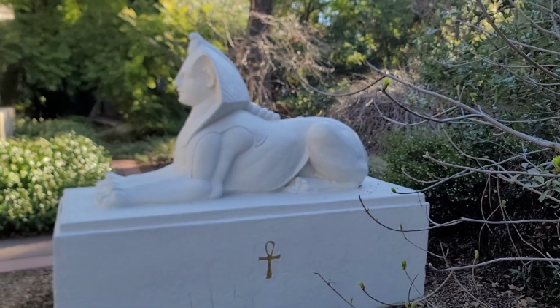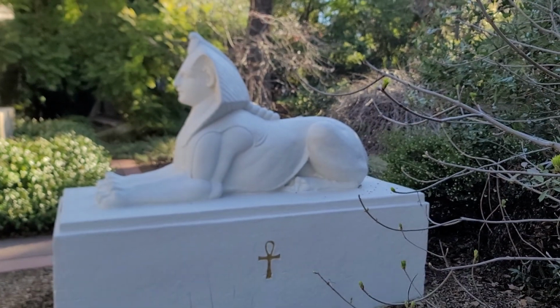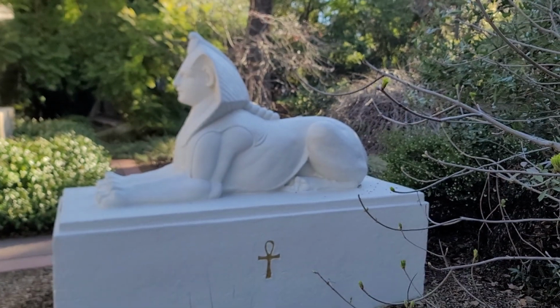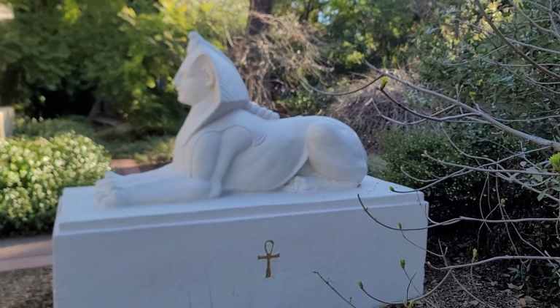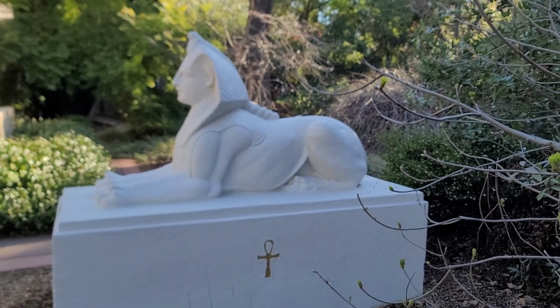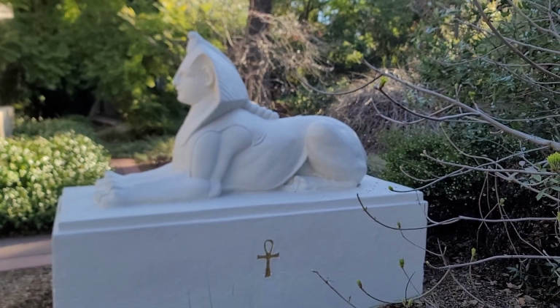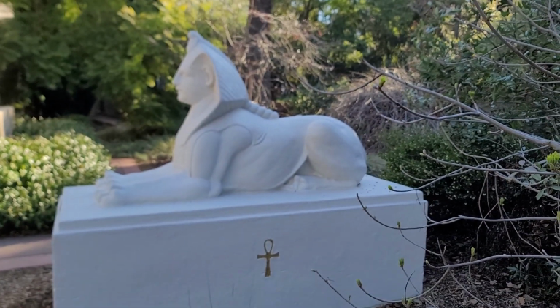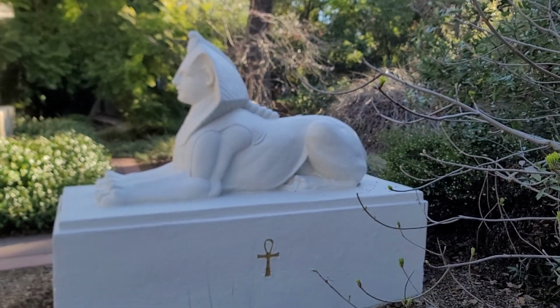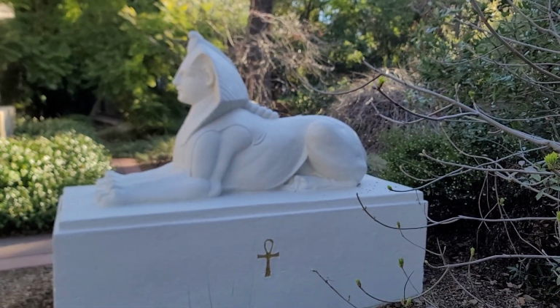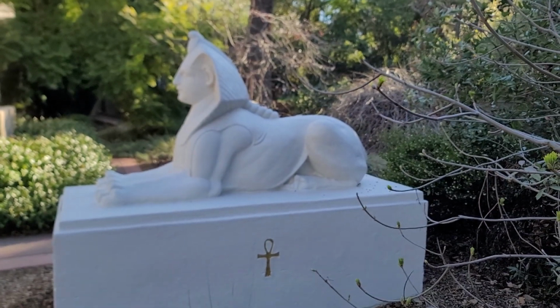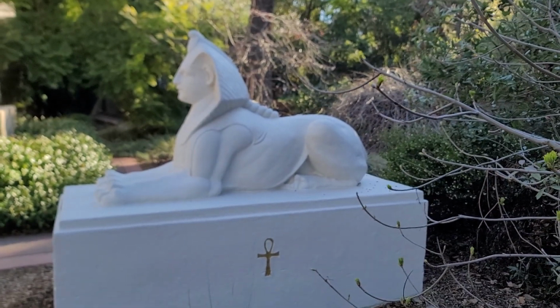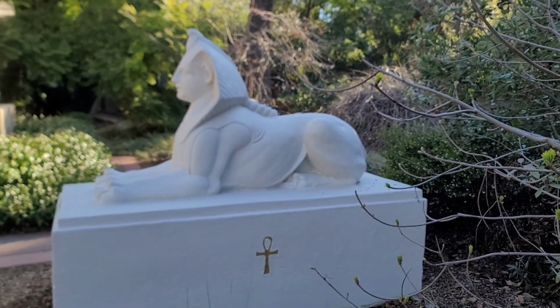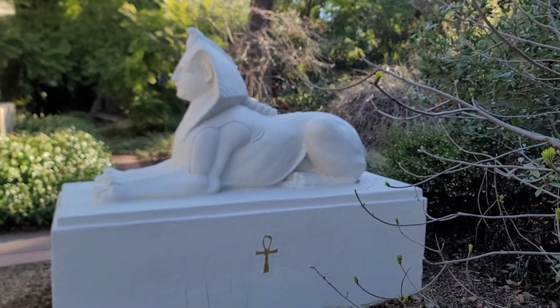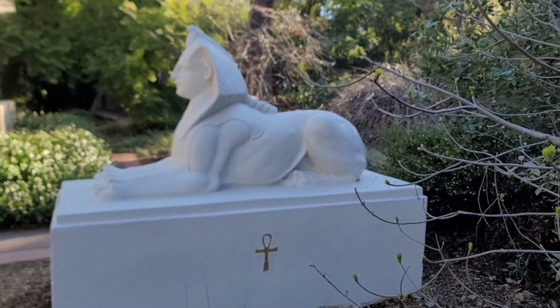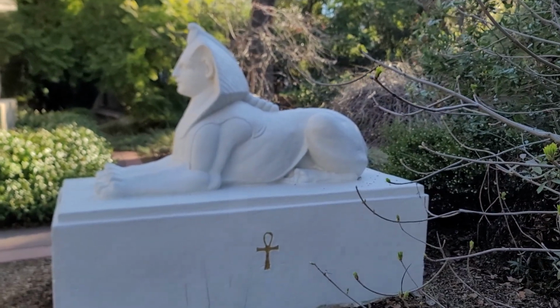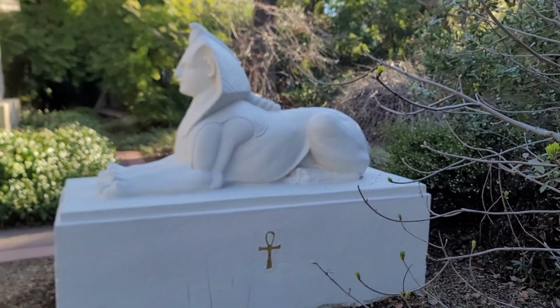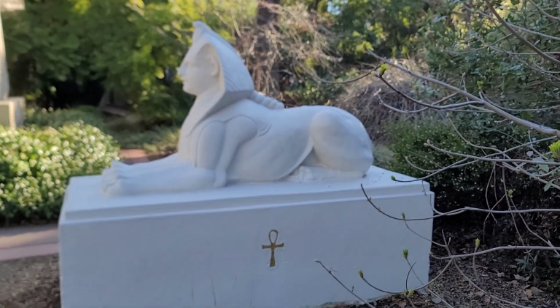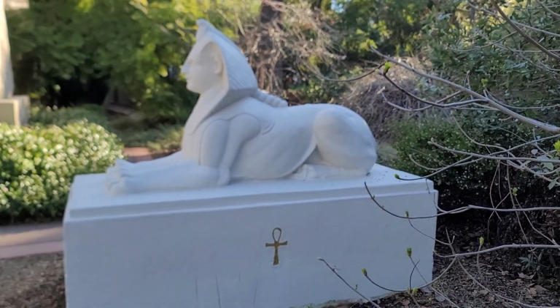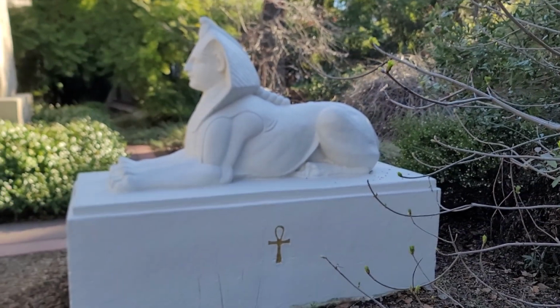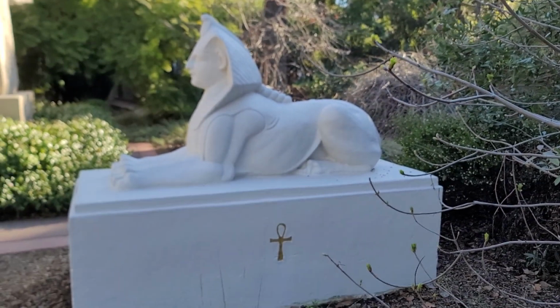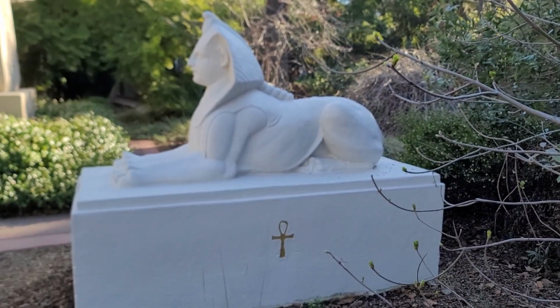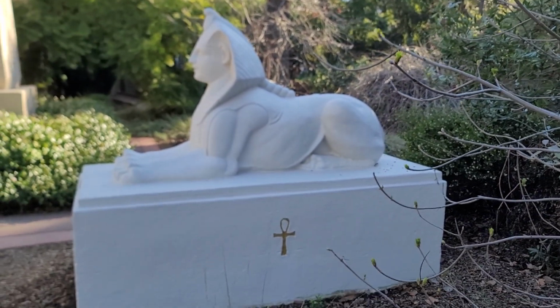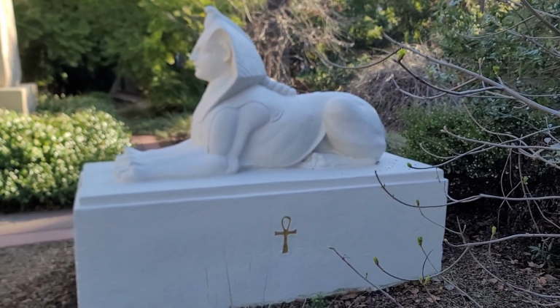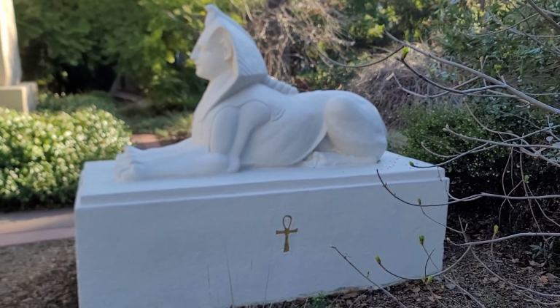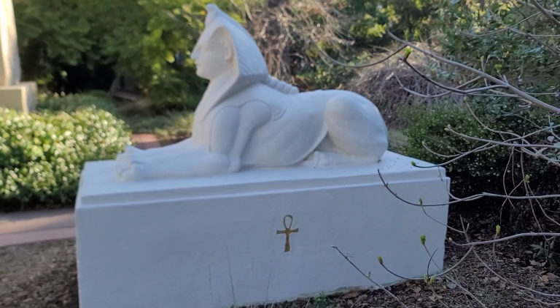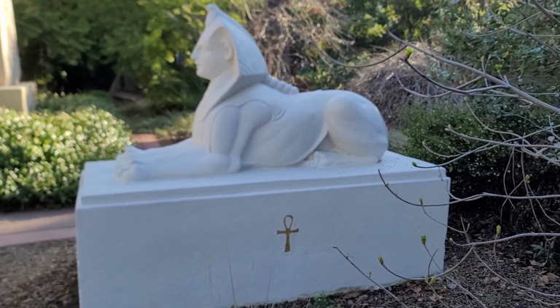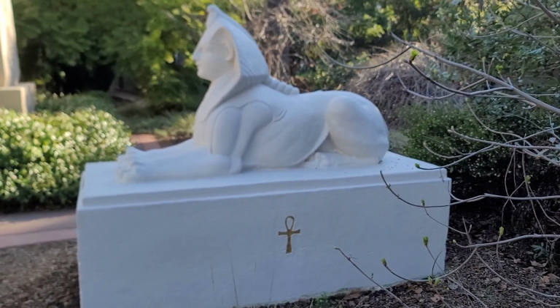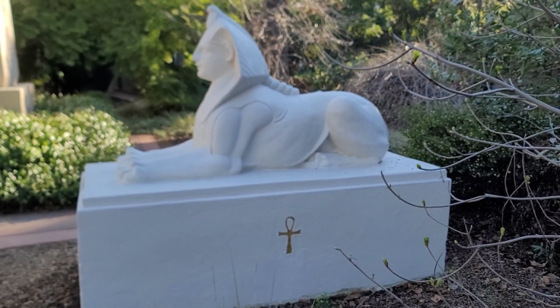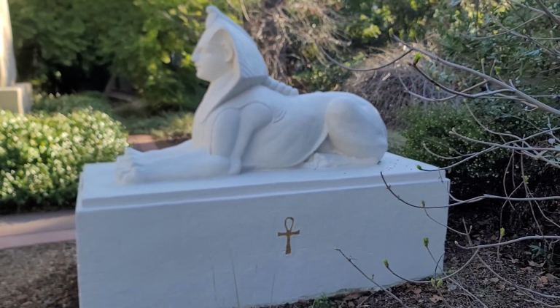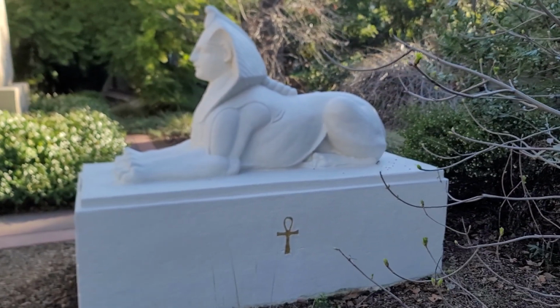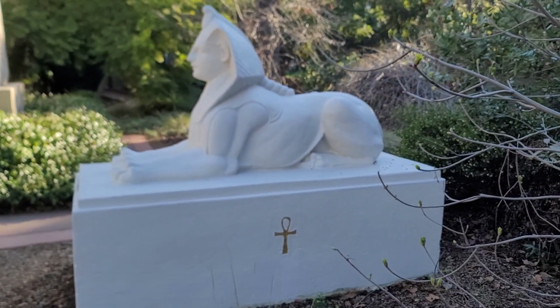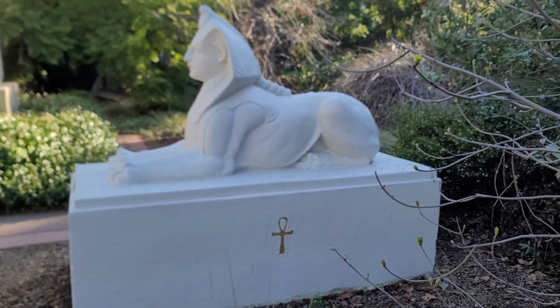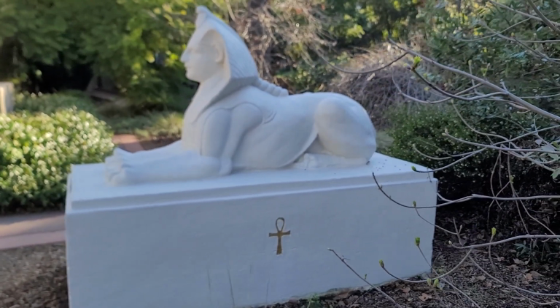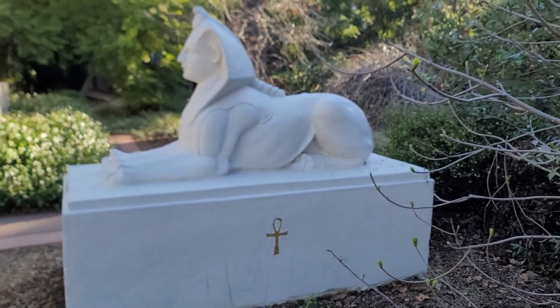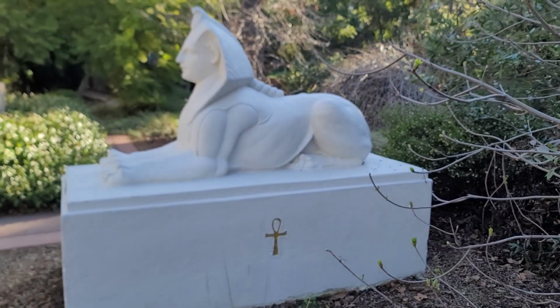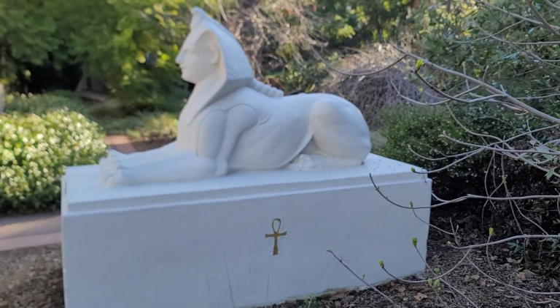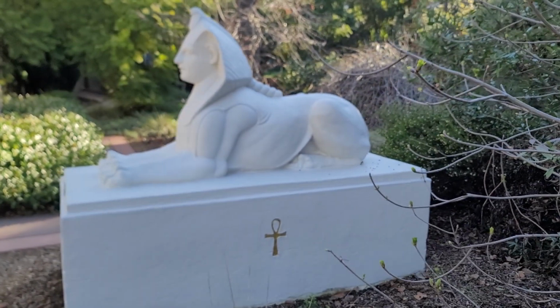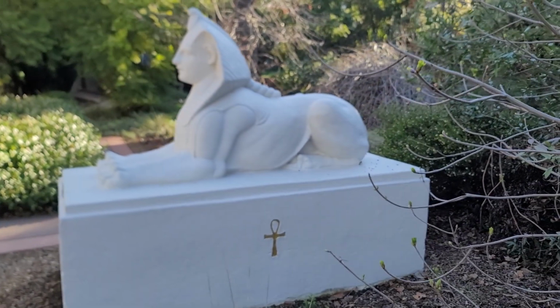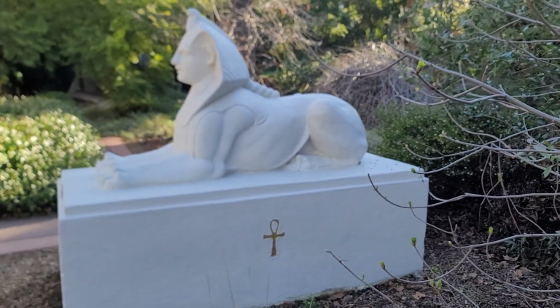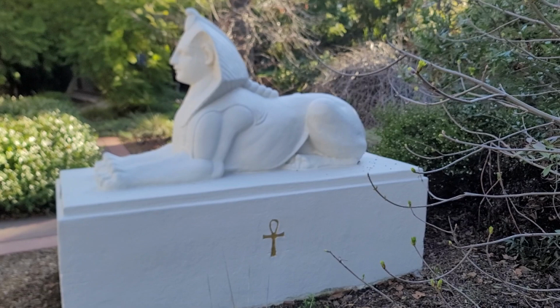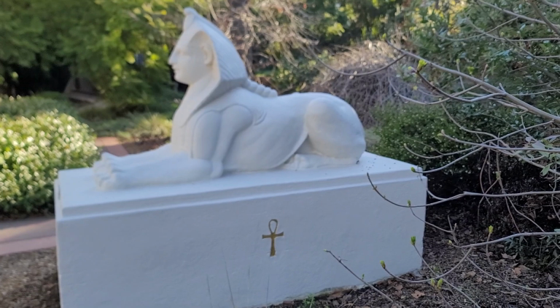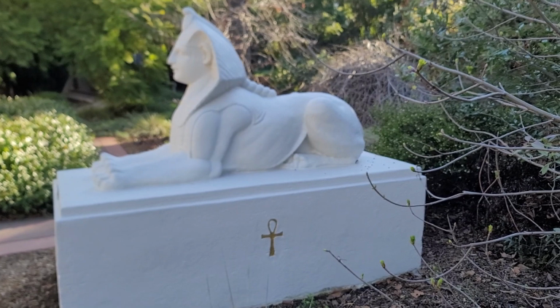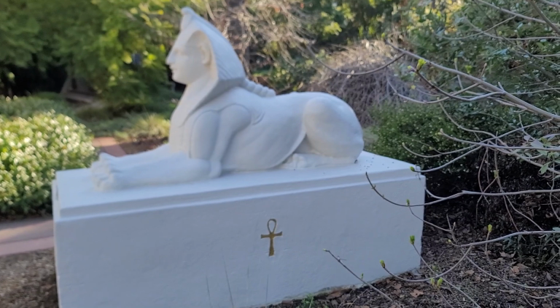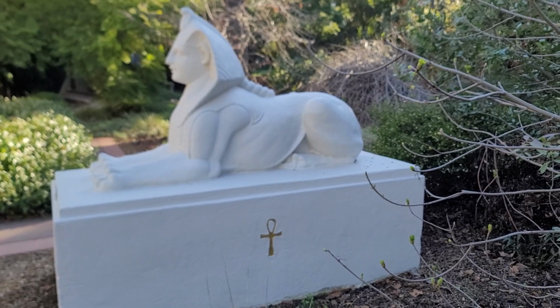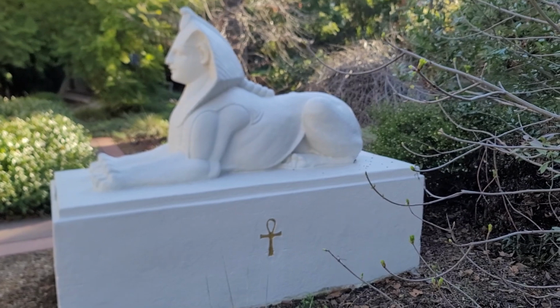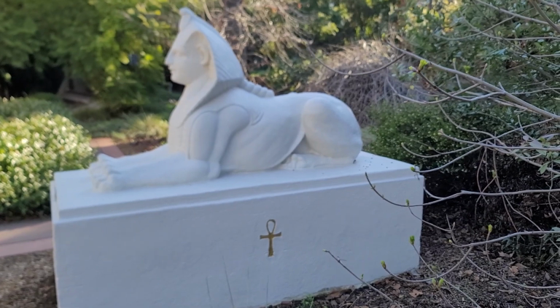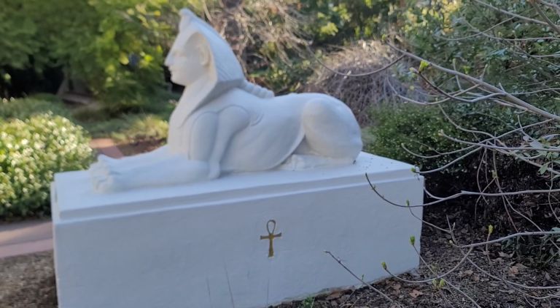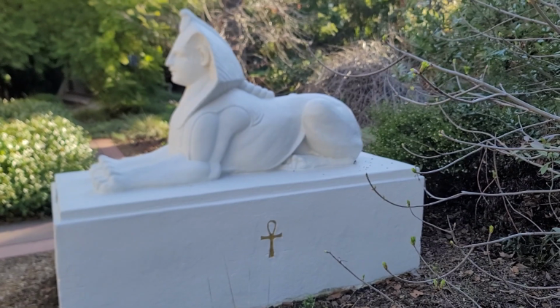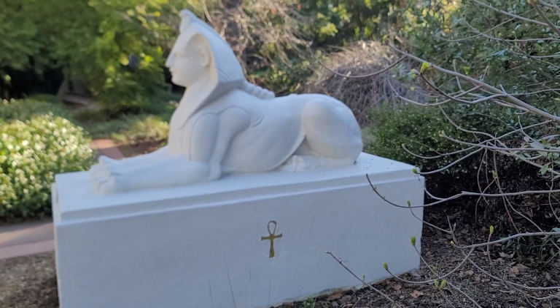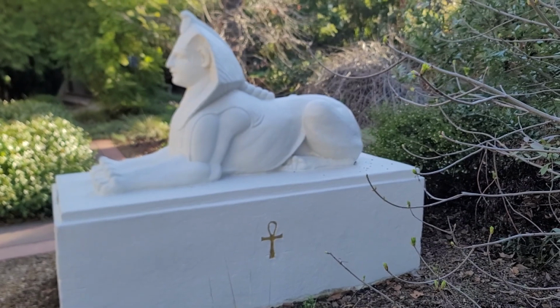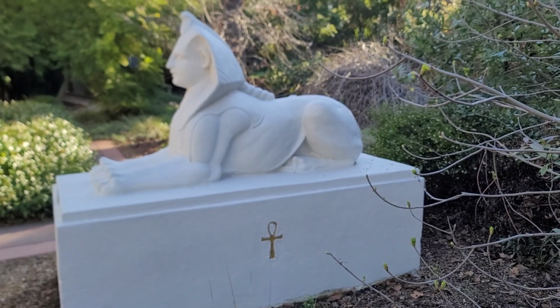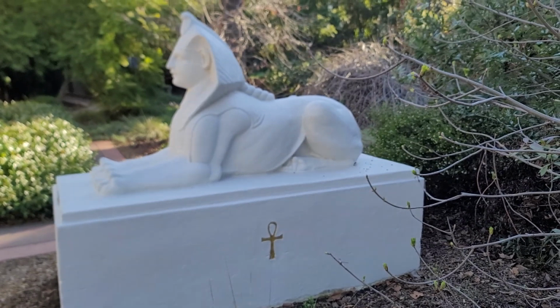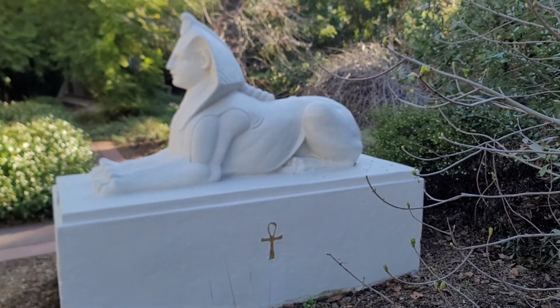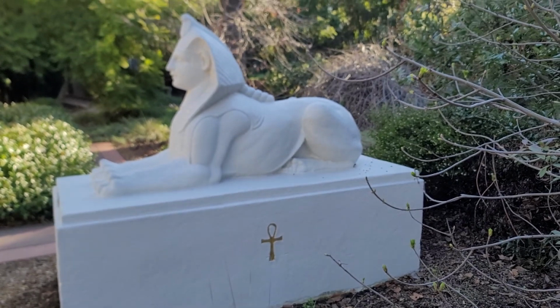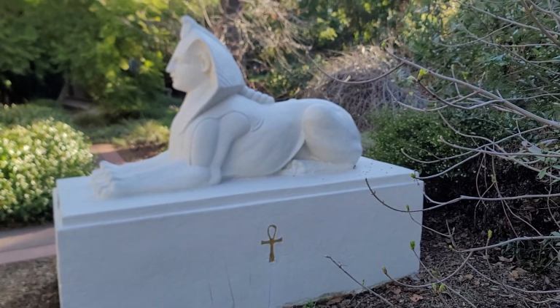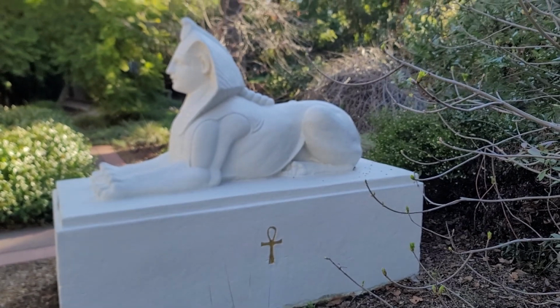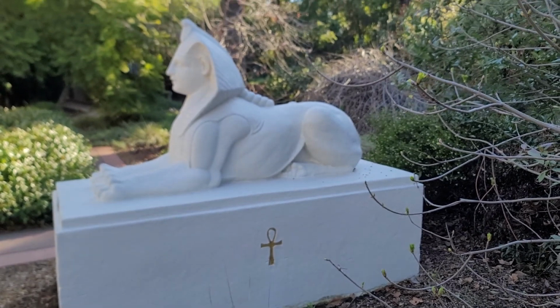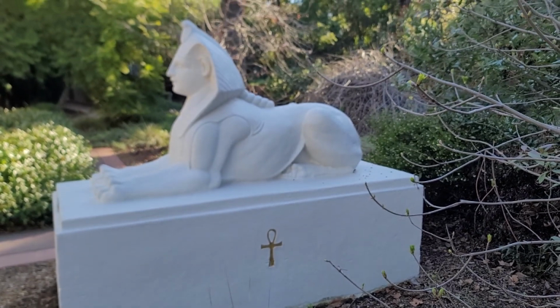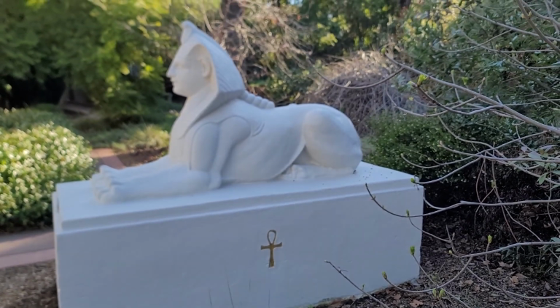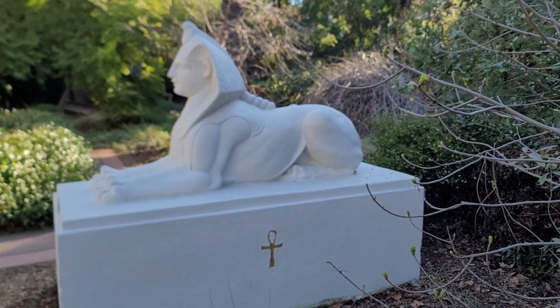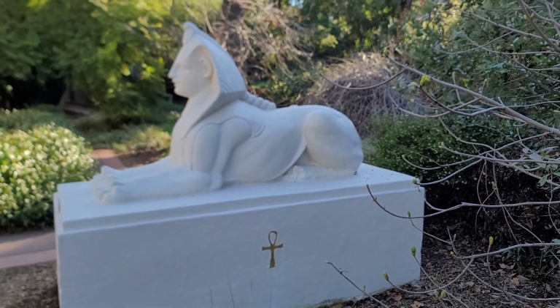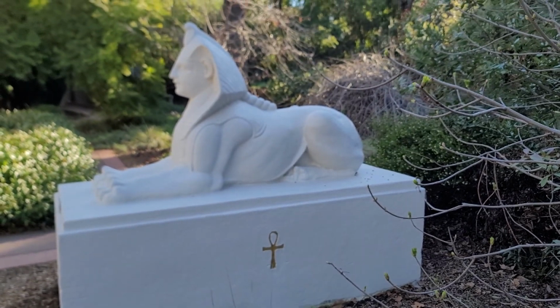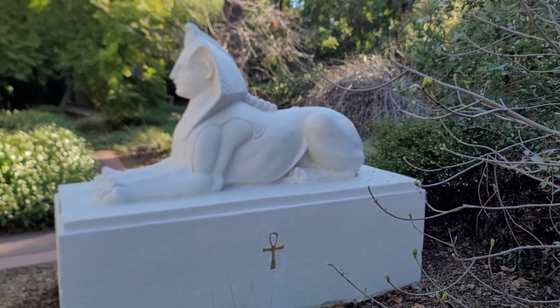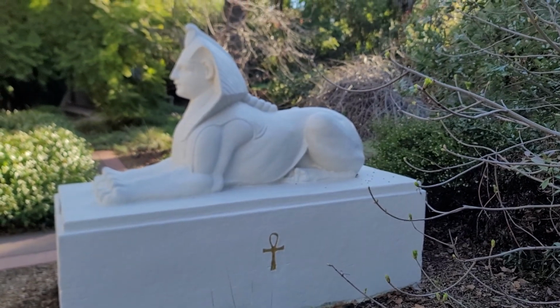A Sphinx at Rosicrucian Park in San Jose, California.